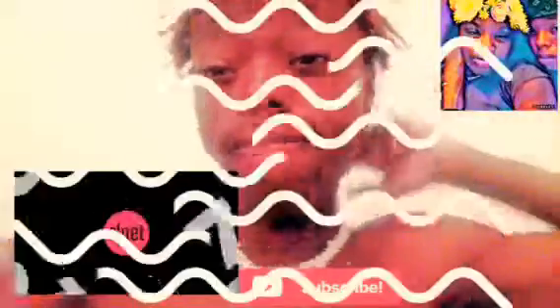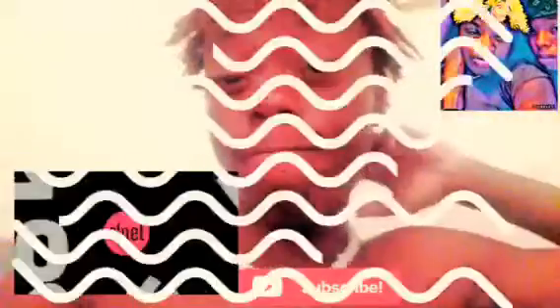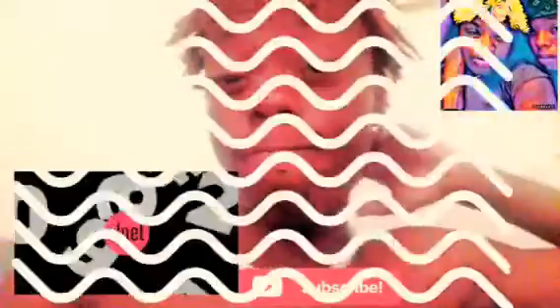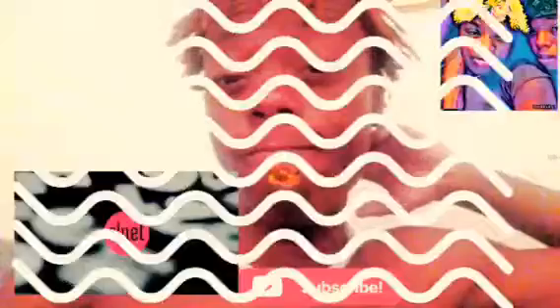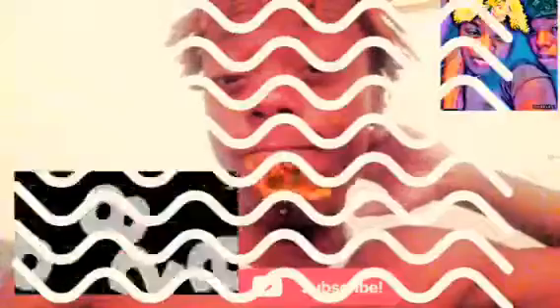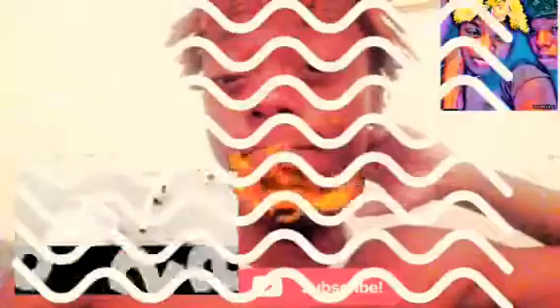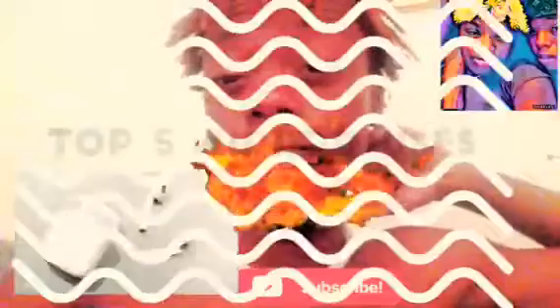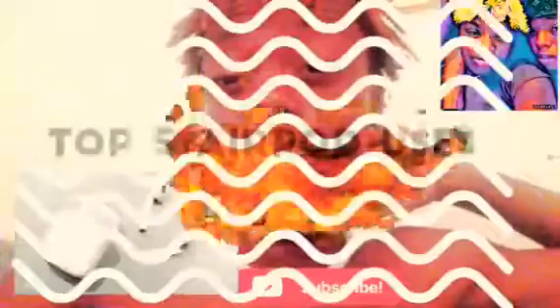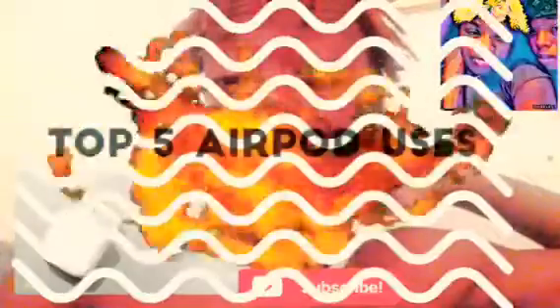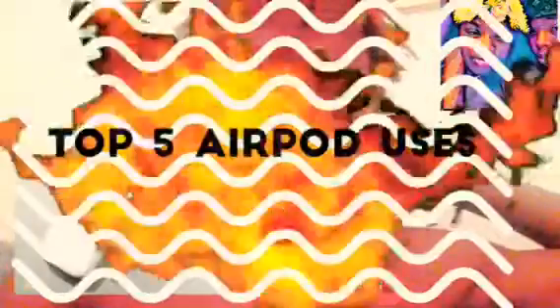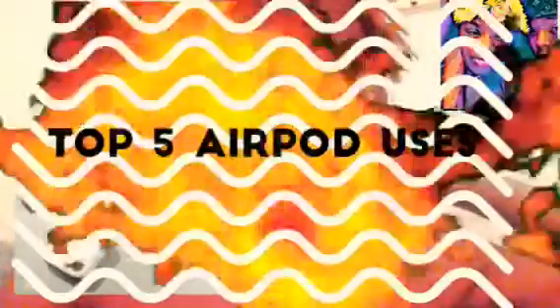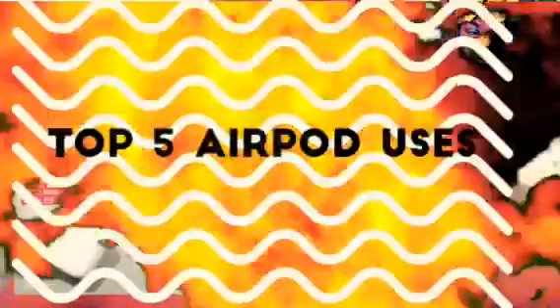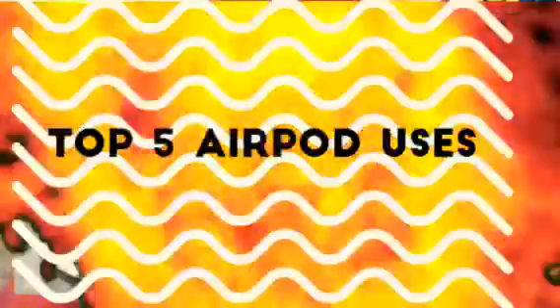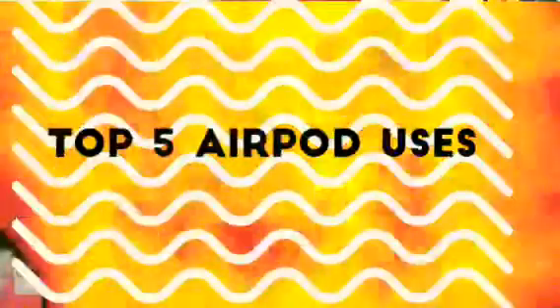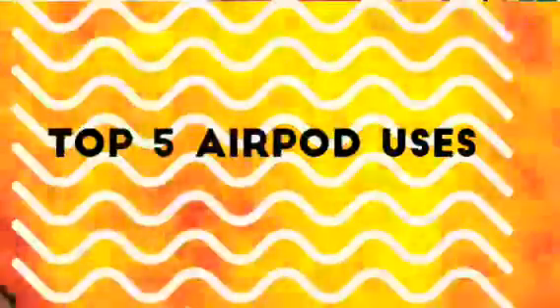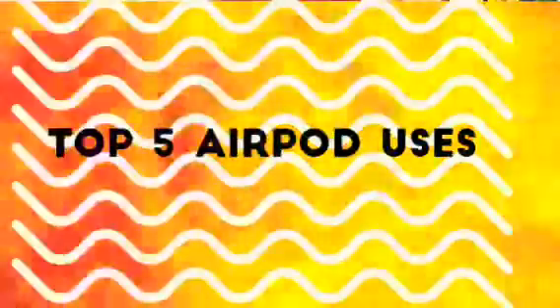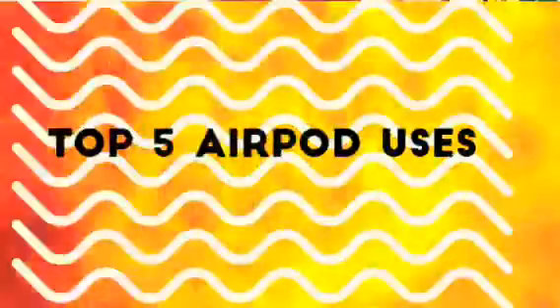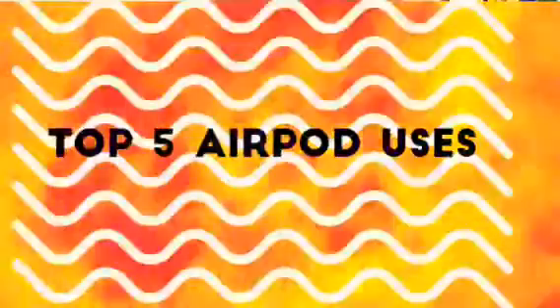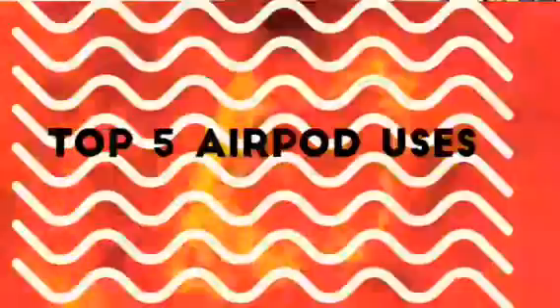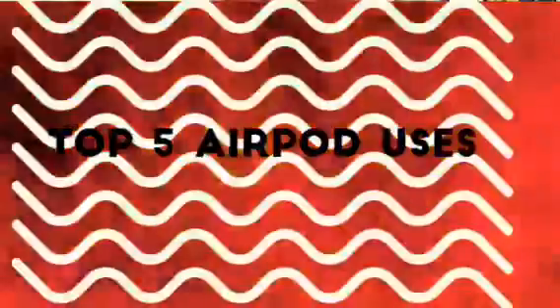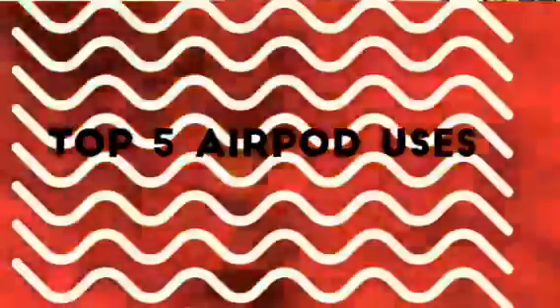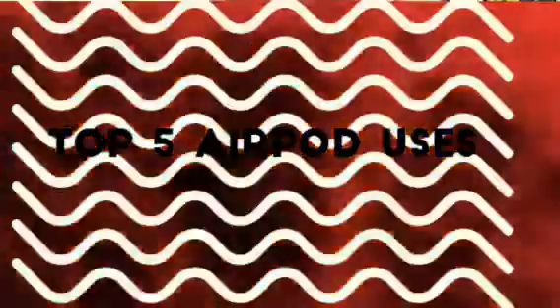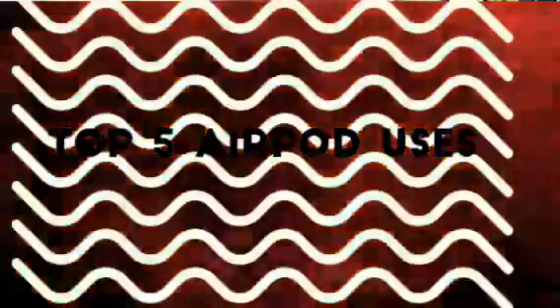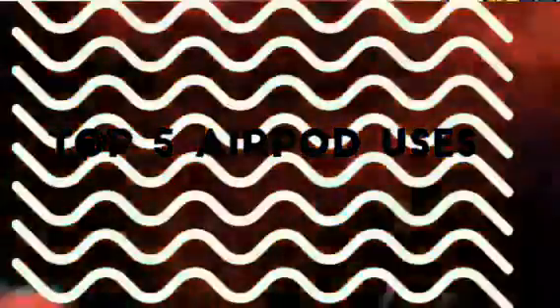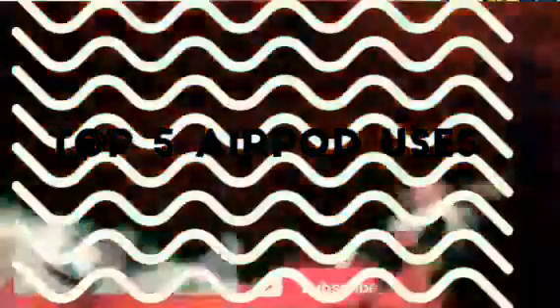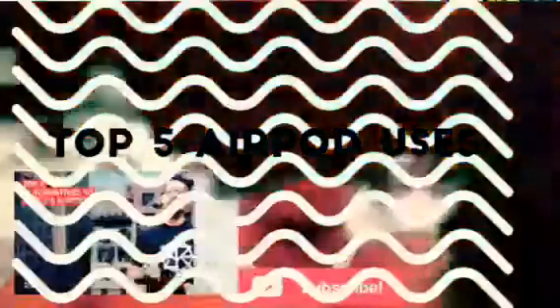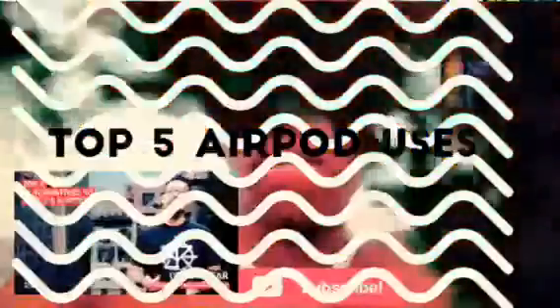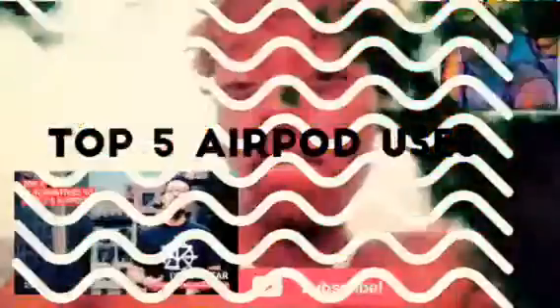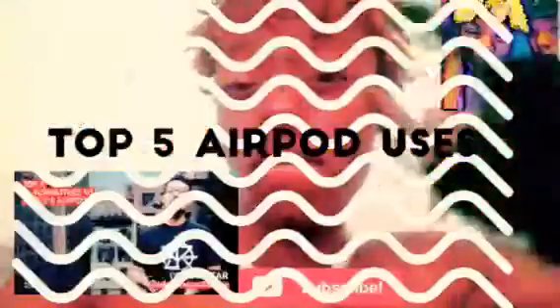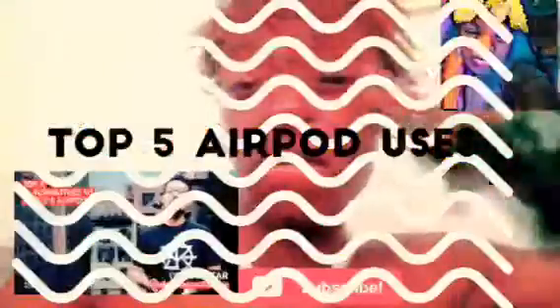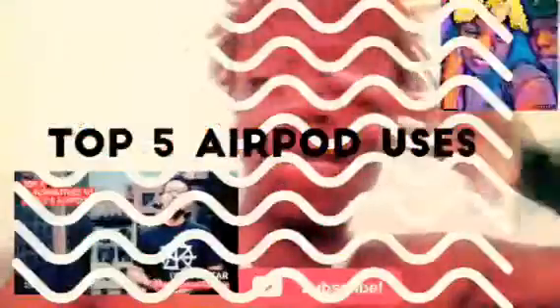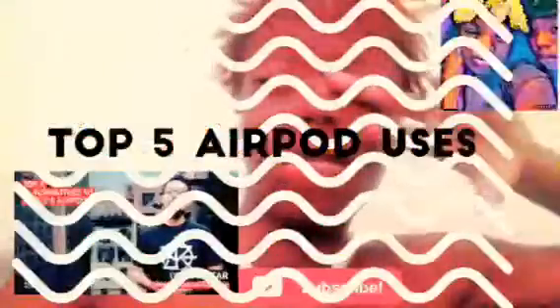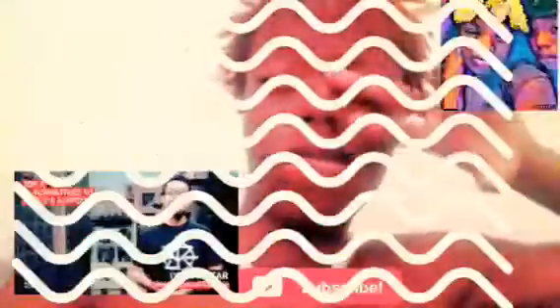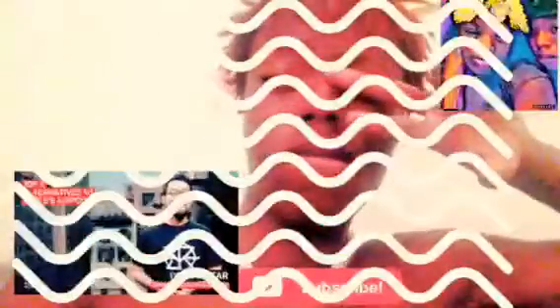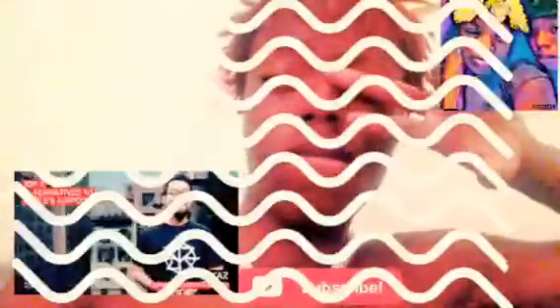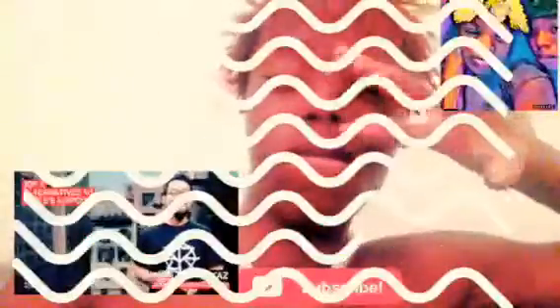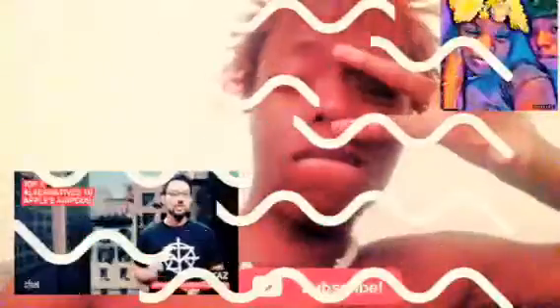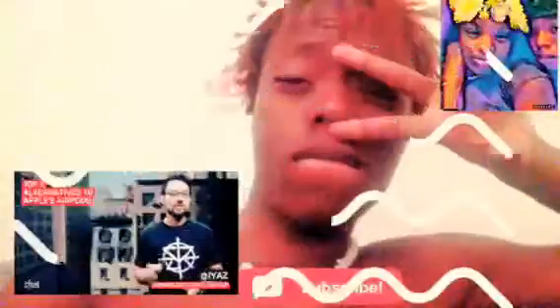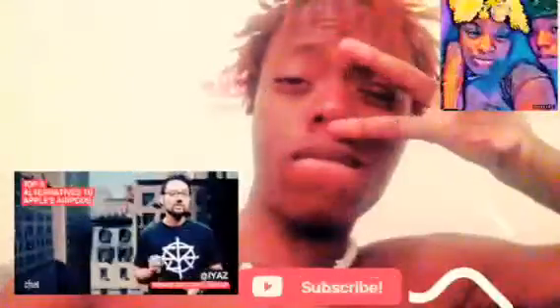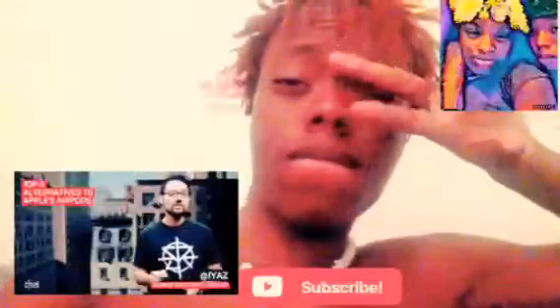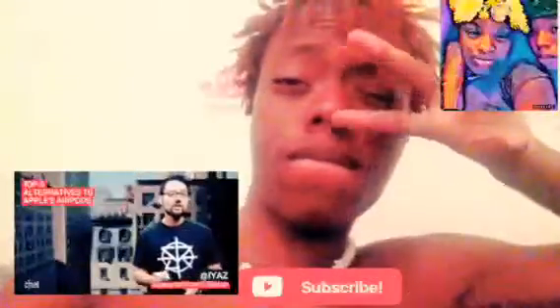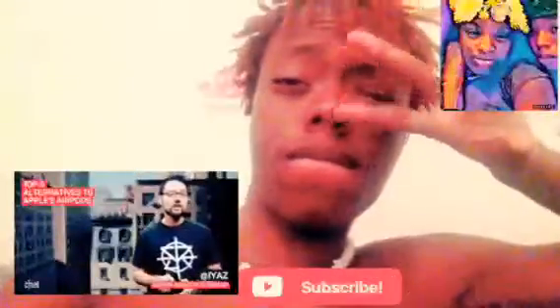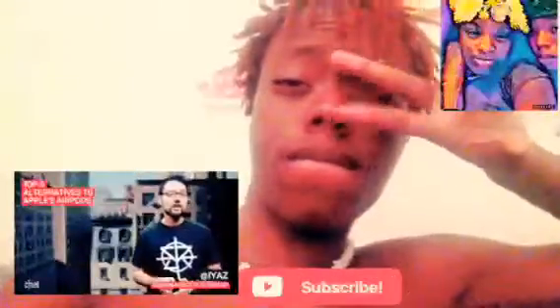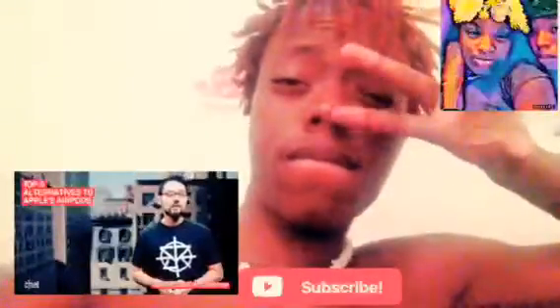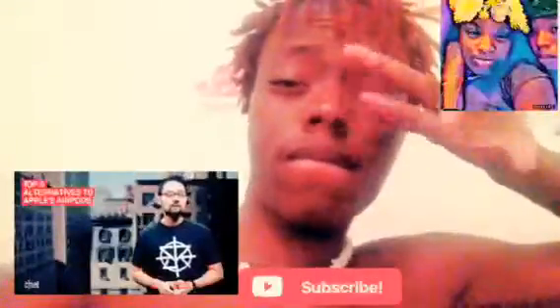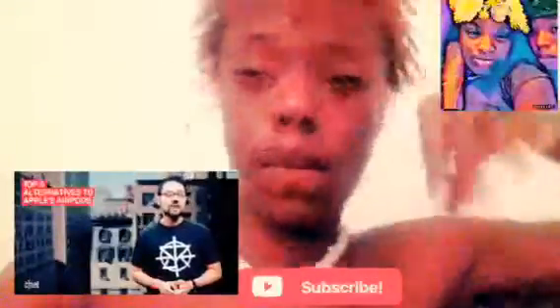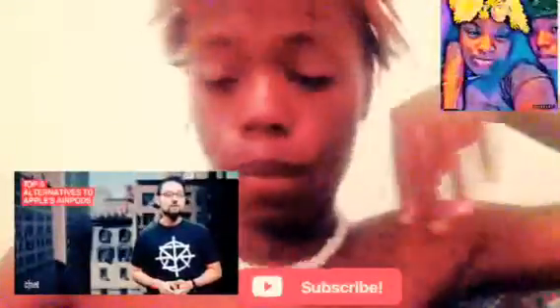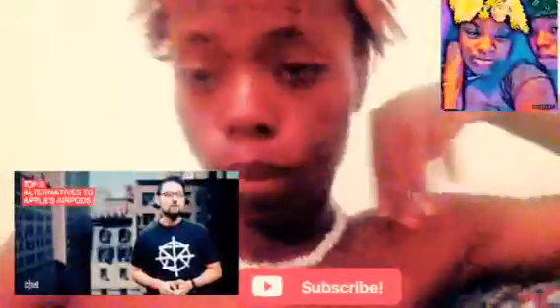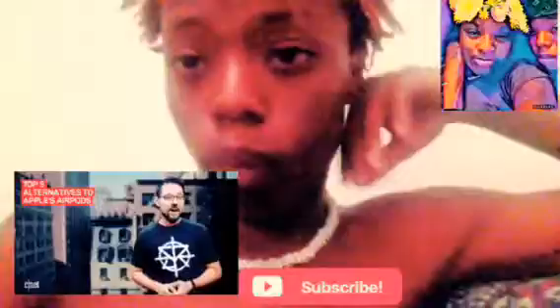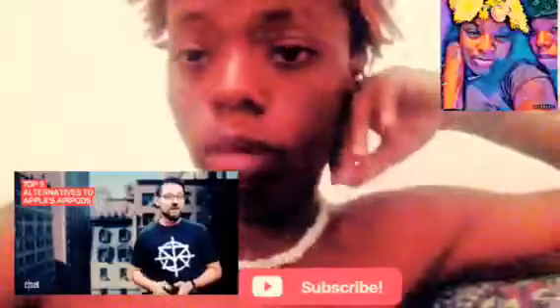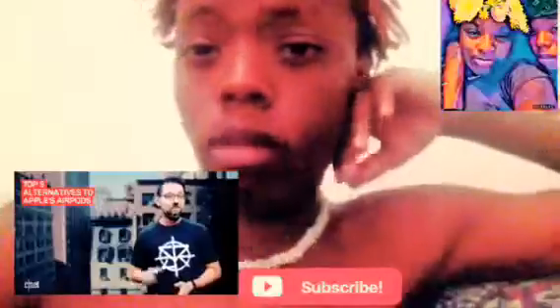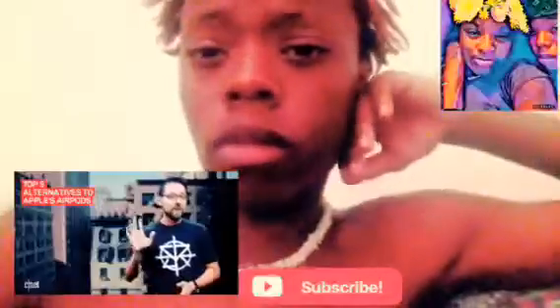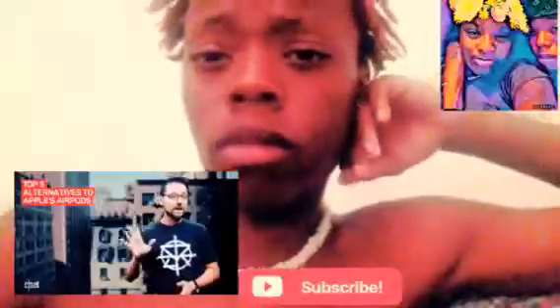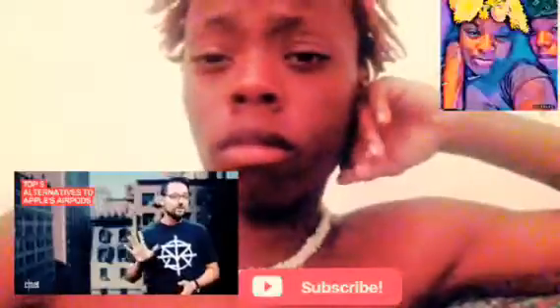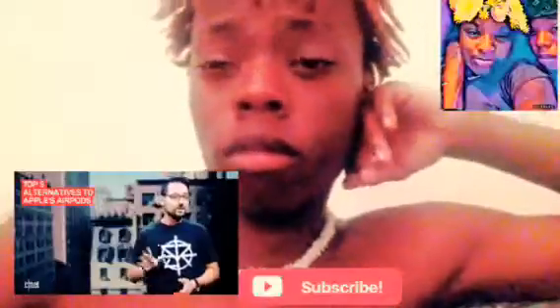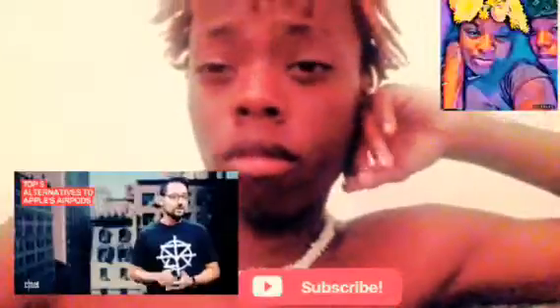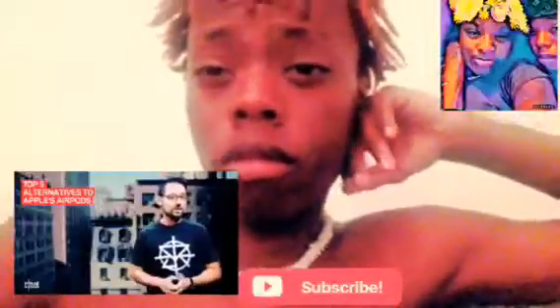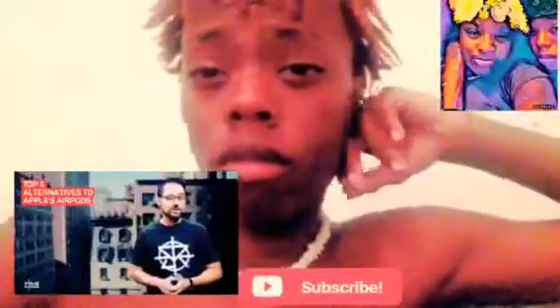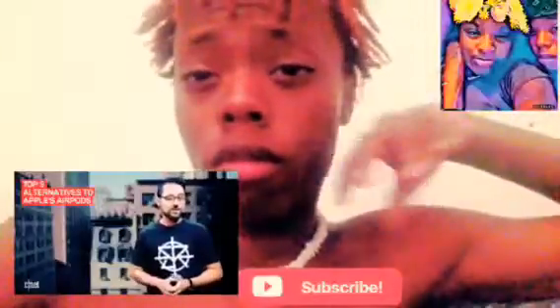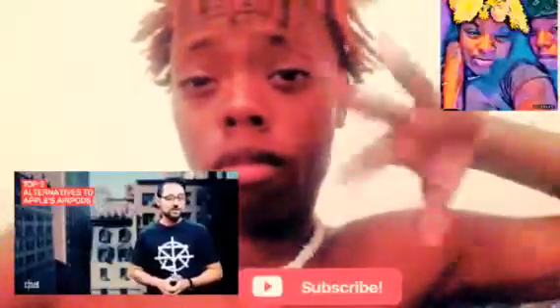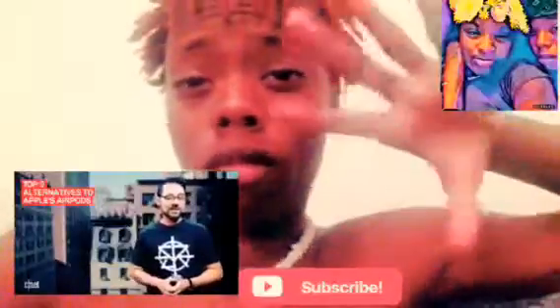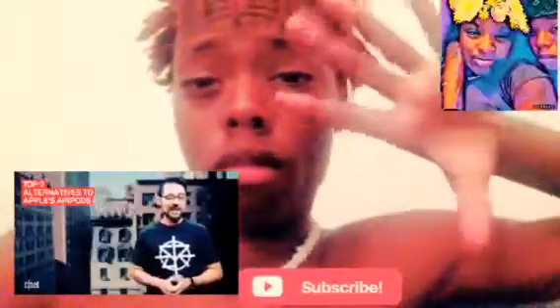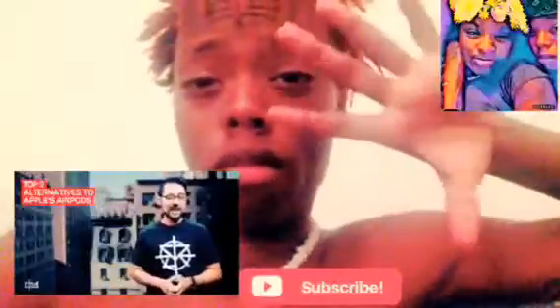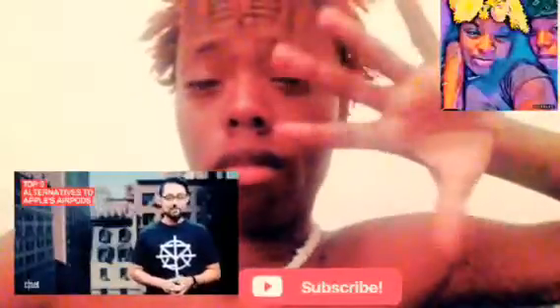Apple didn't invent the first wireless headphones, so I talked to CNET editor Justin Yu to find the five best alternatives to AirPods.